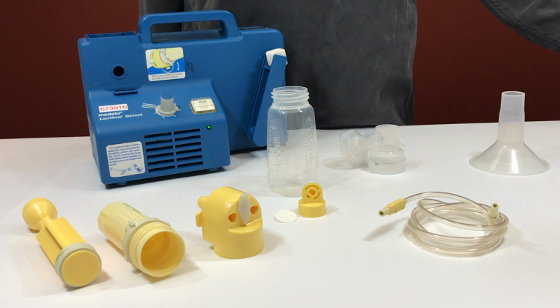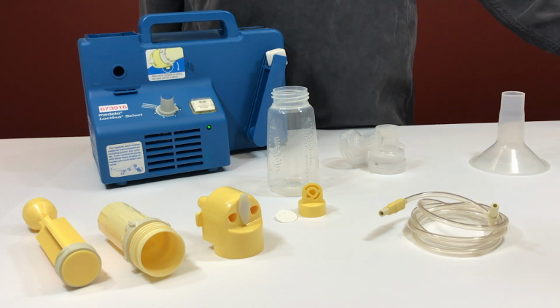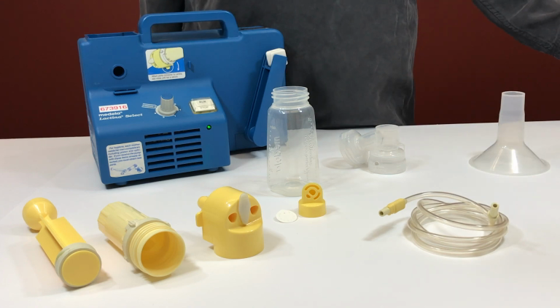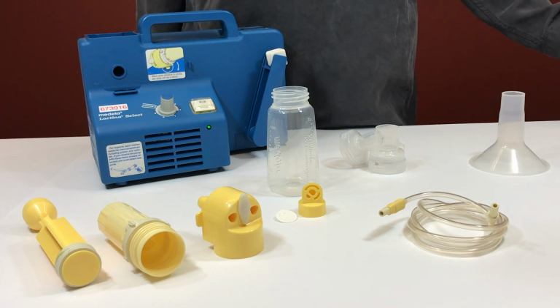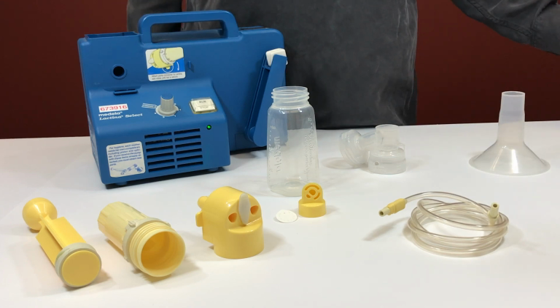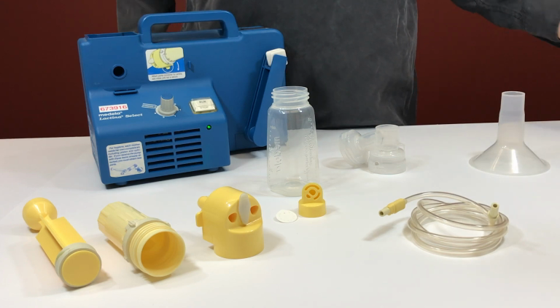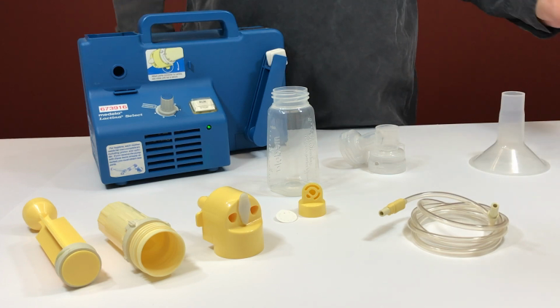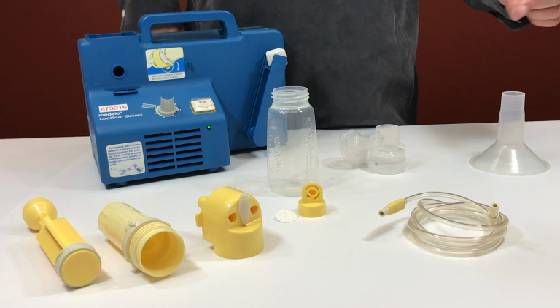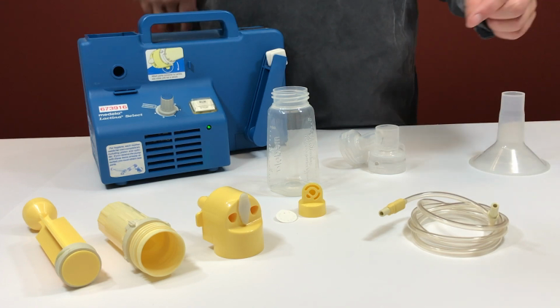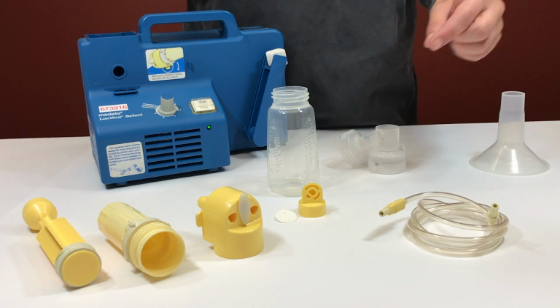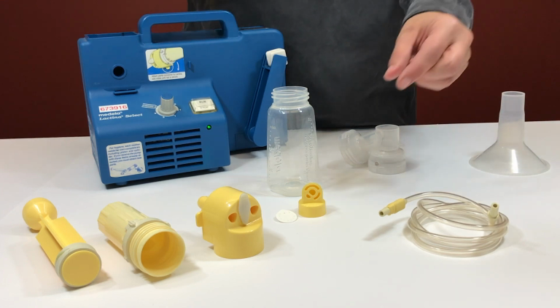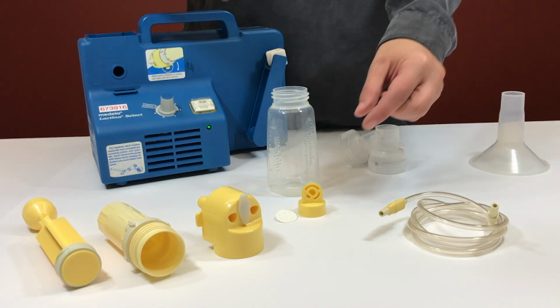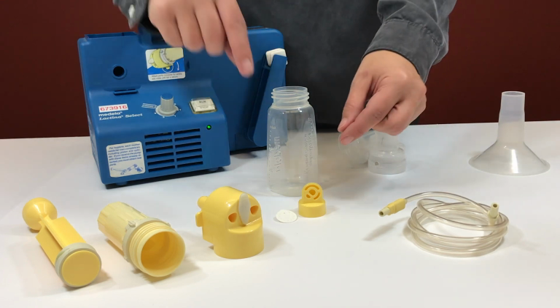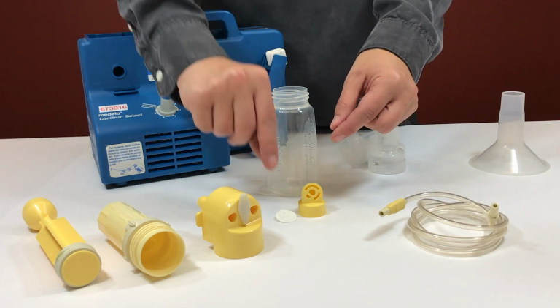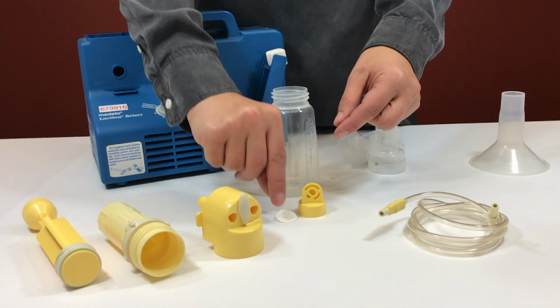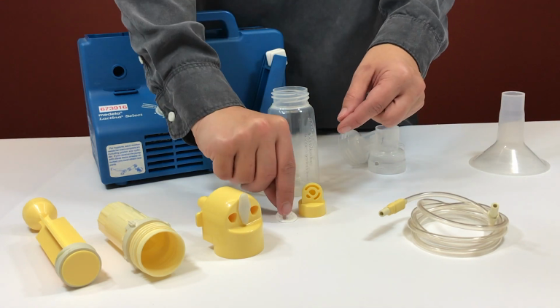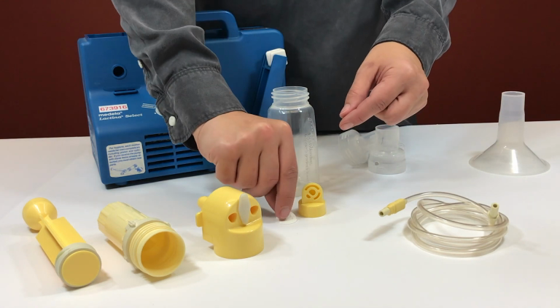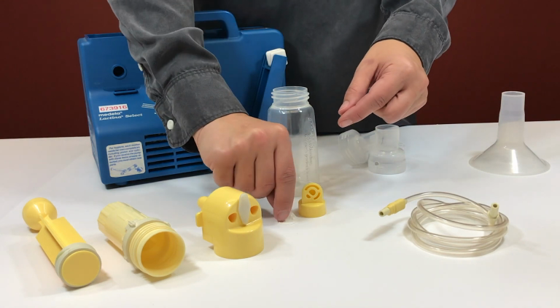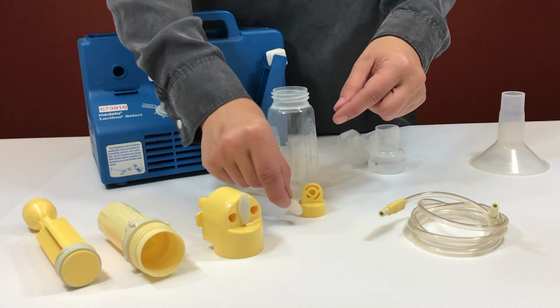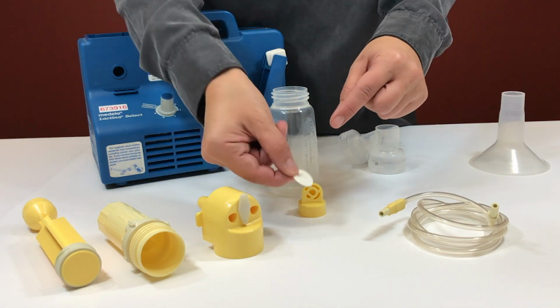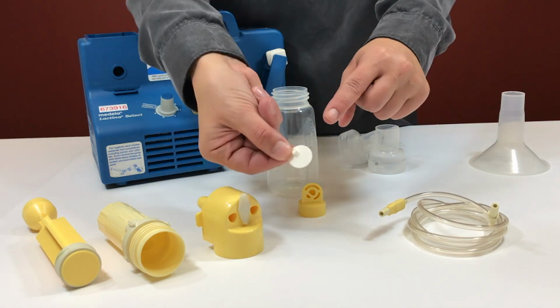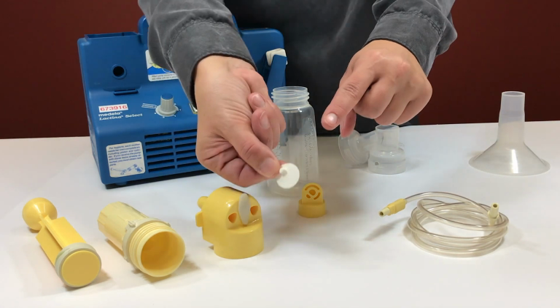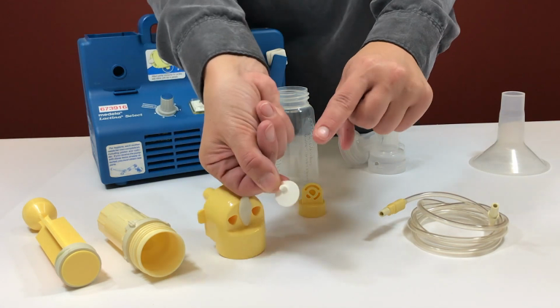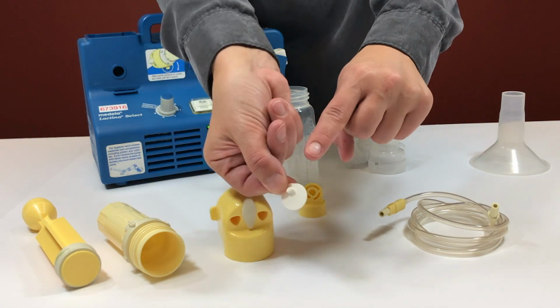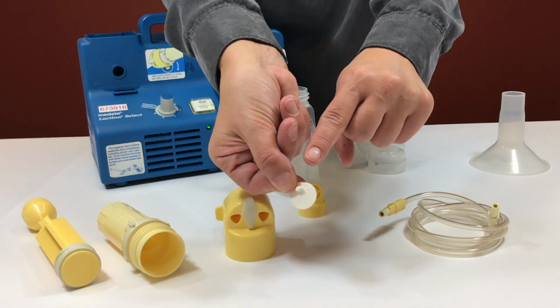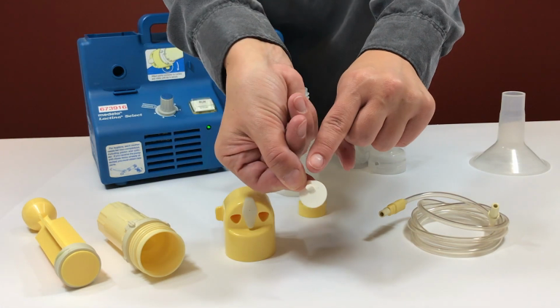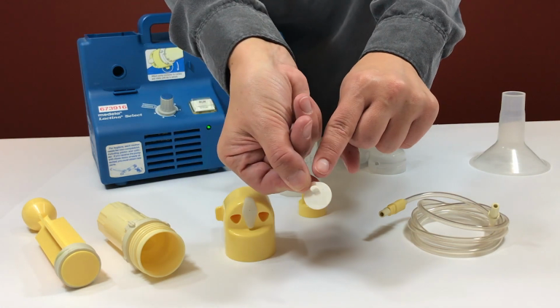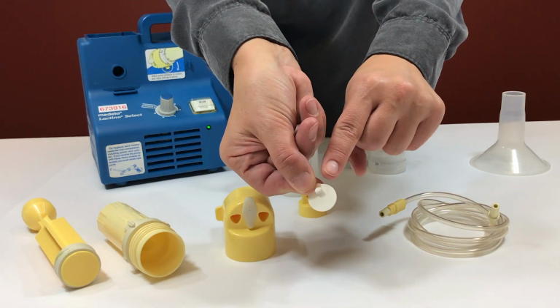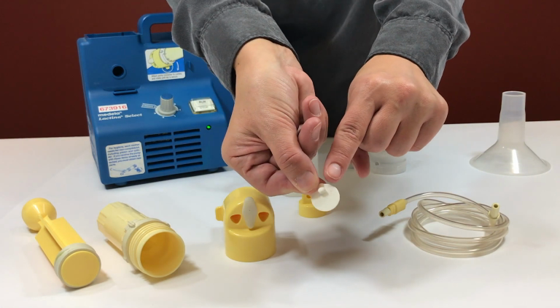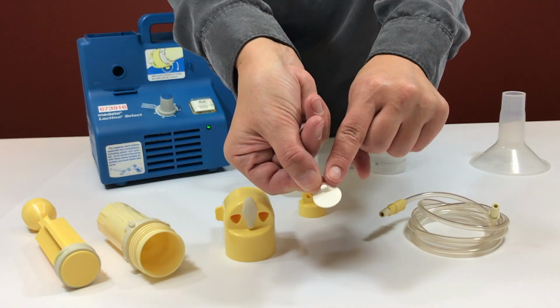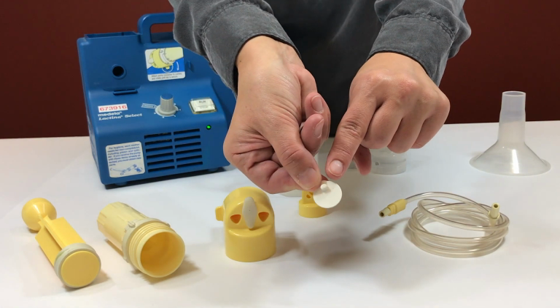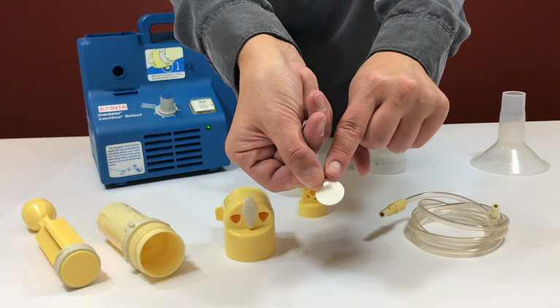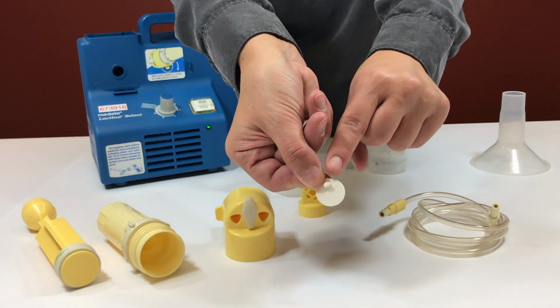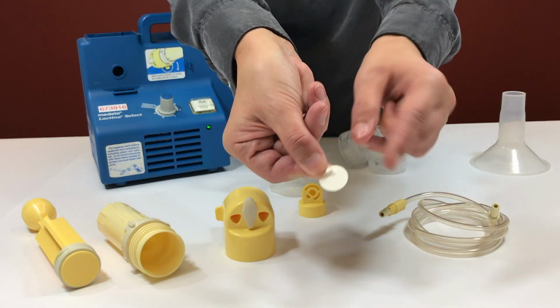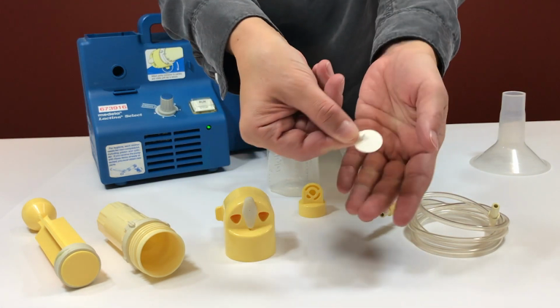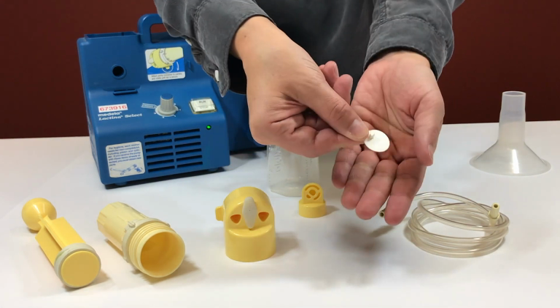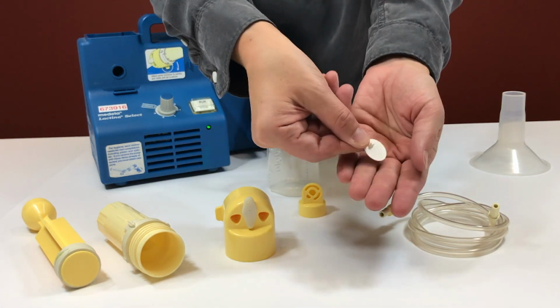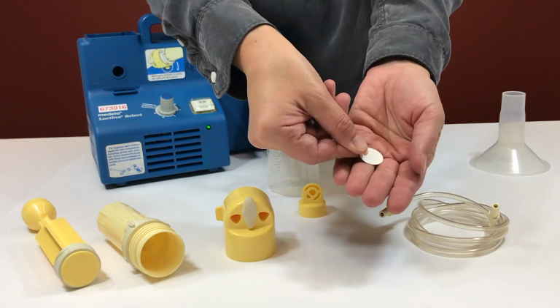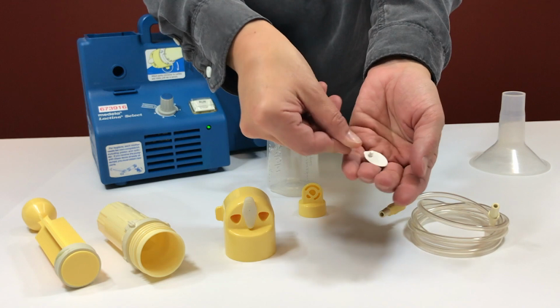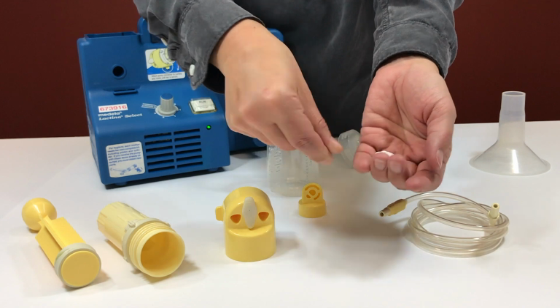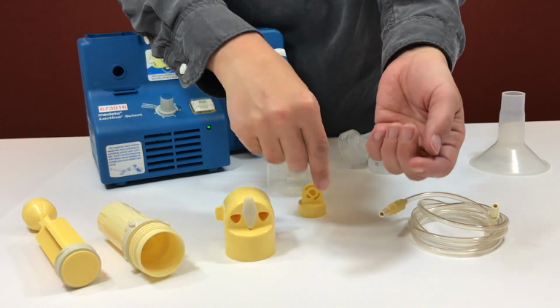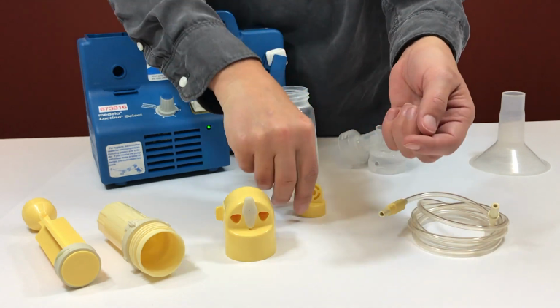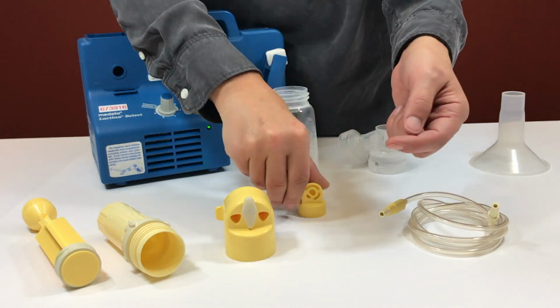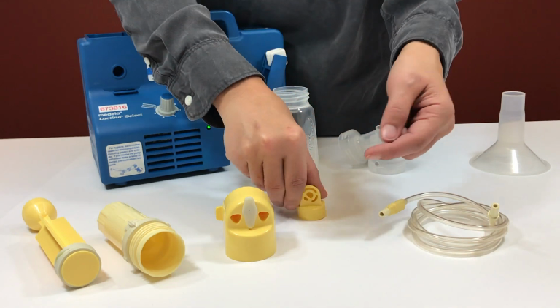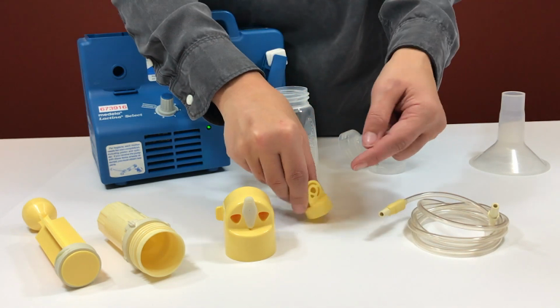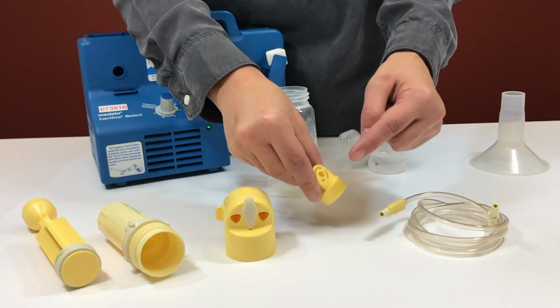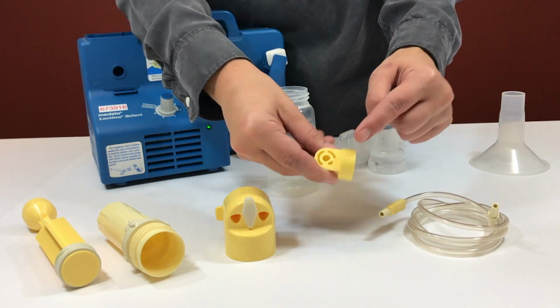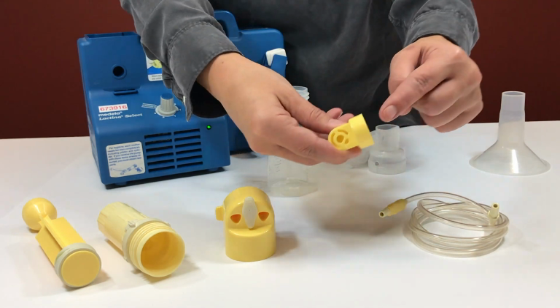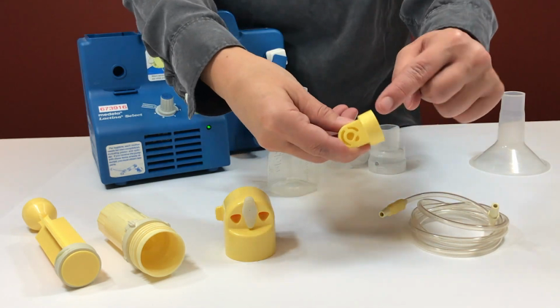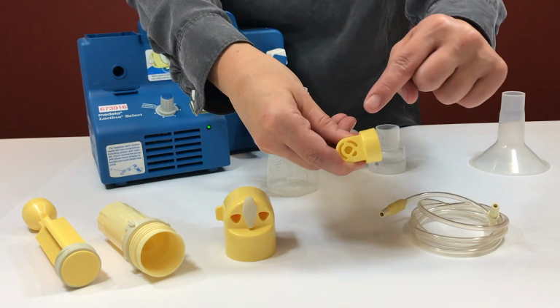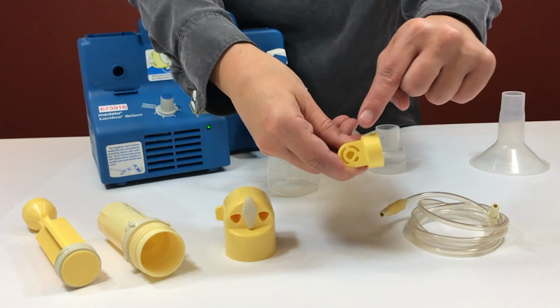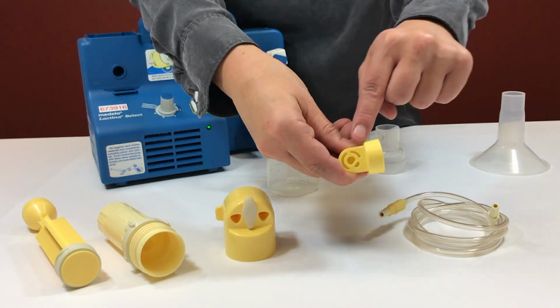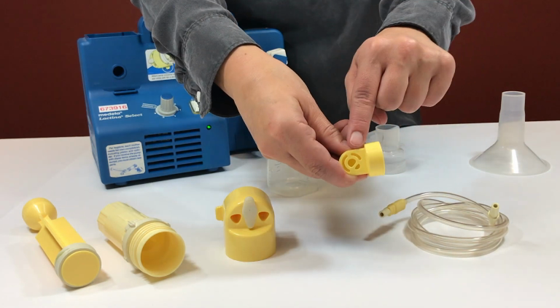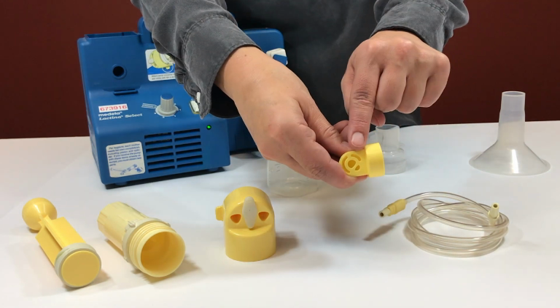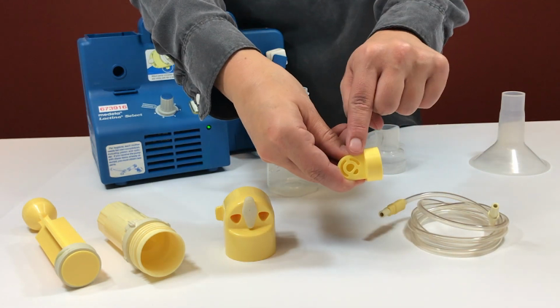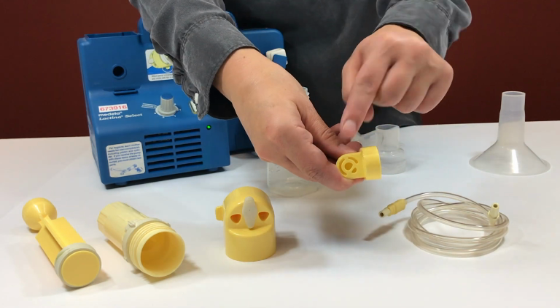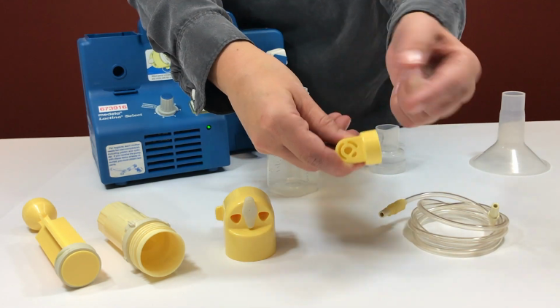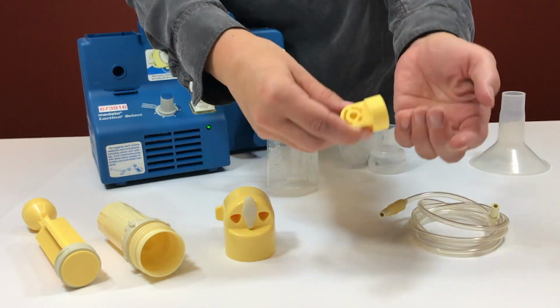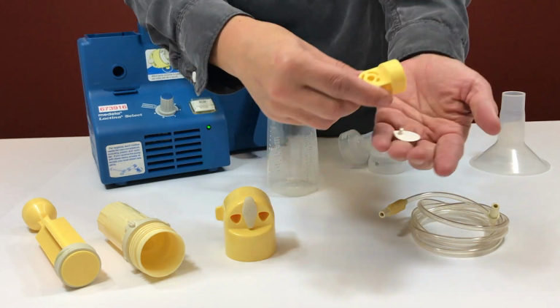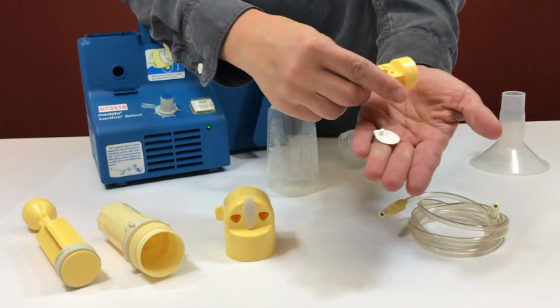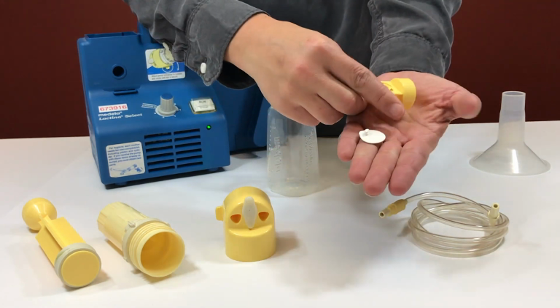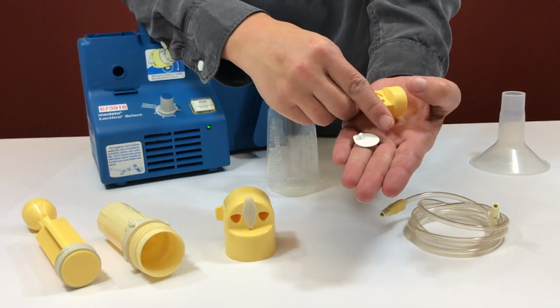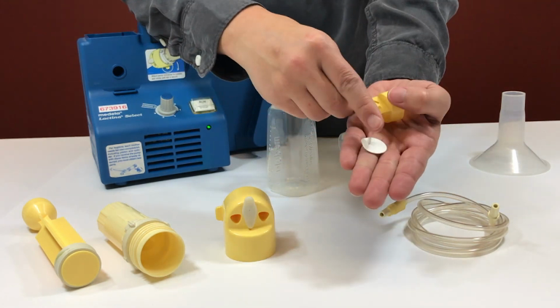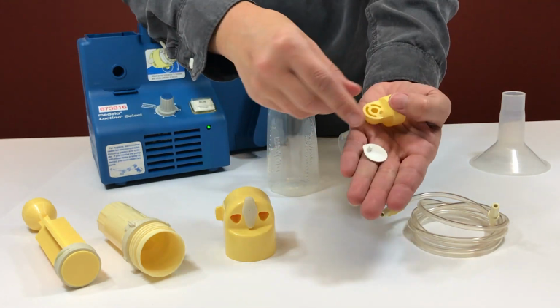Get the white rubber cover and place it flat on the yellow valve. It's important to make sure it's laying flat or the suction won't work.